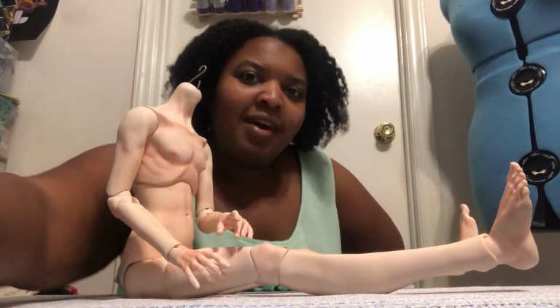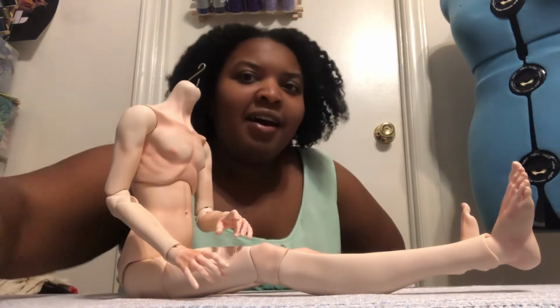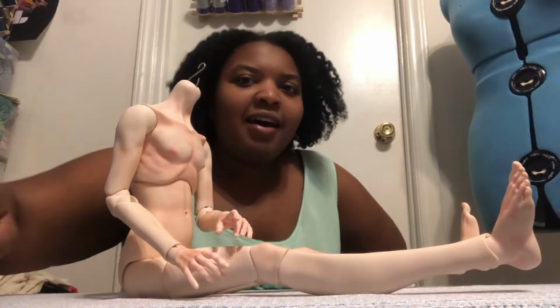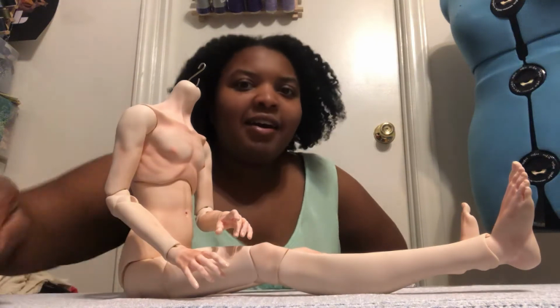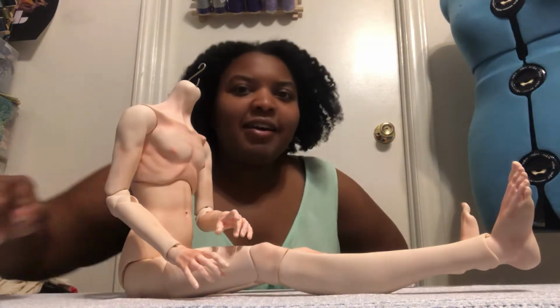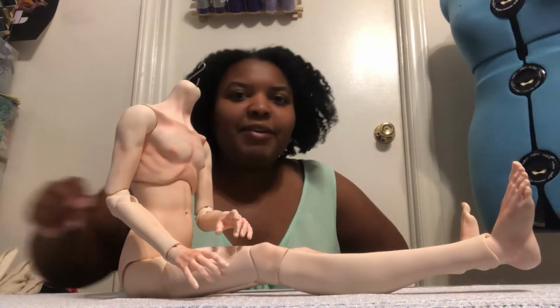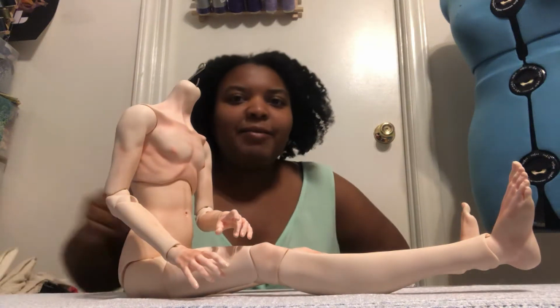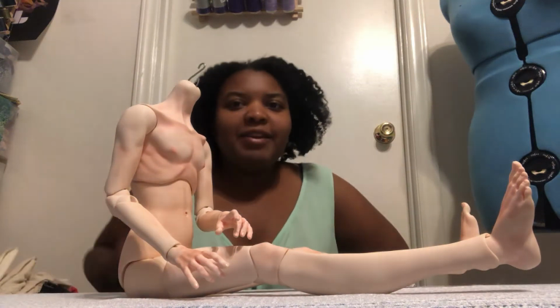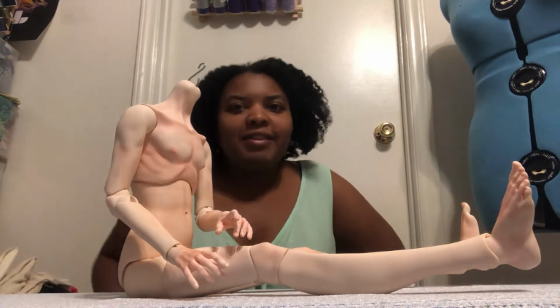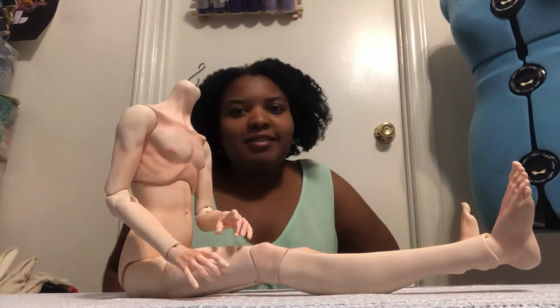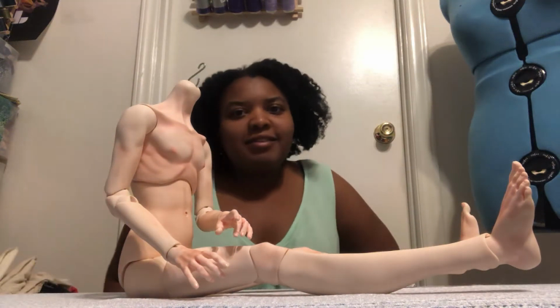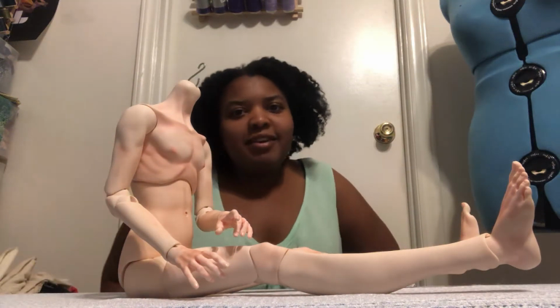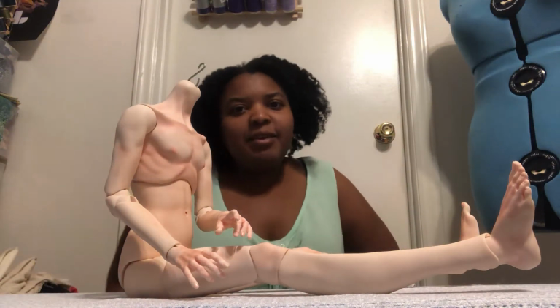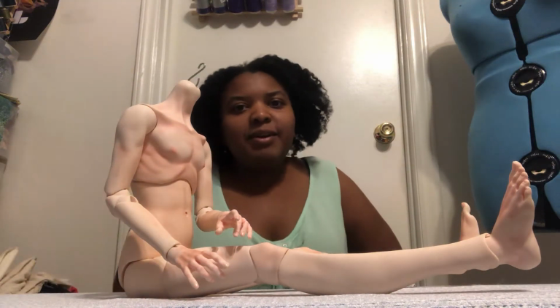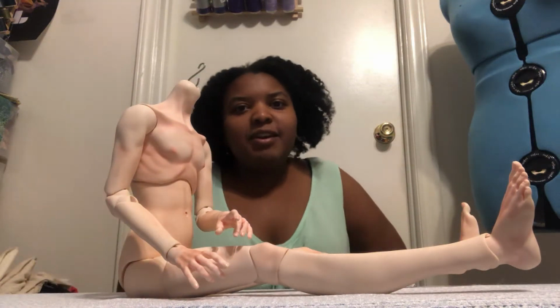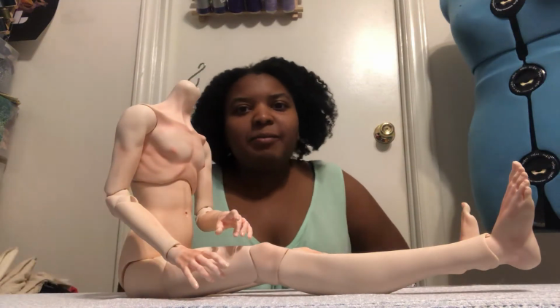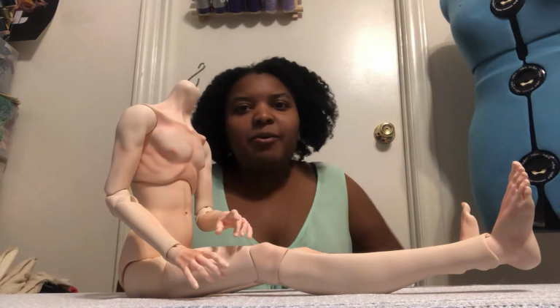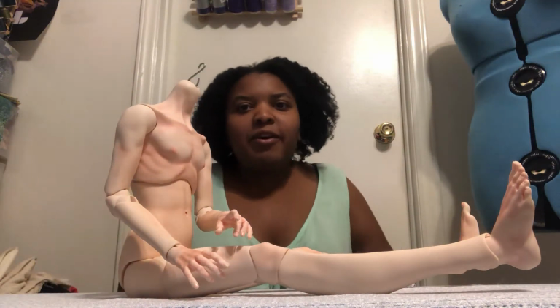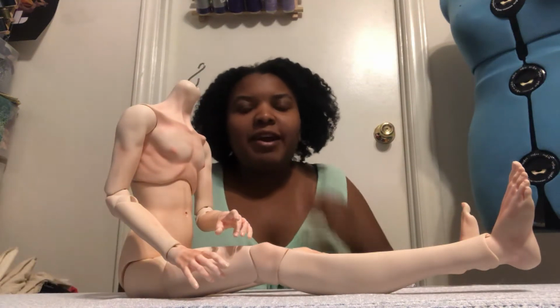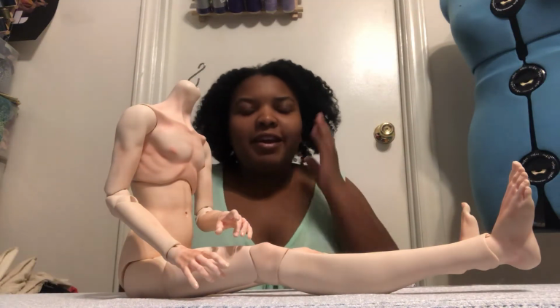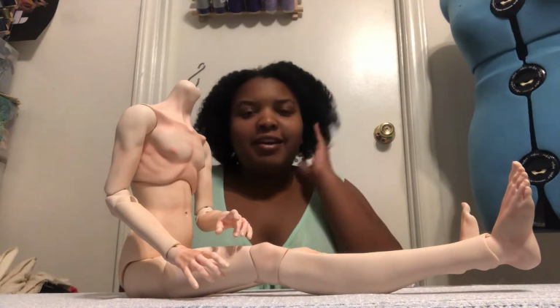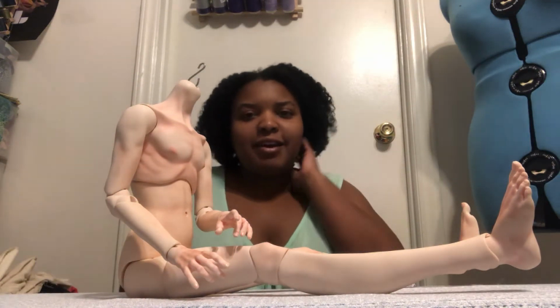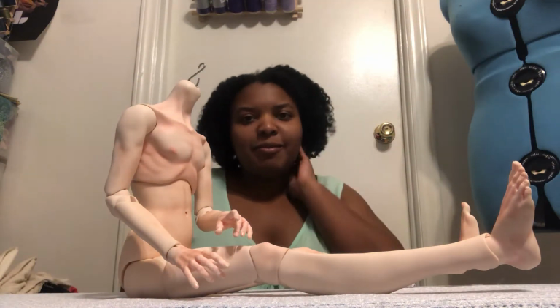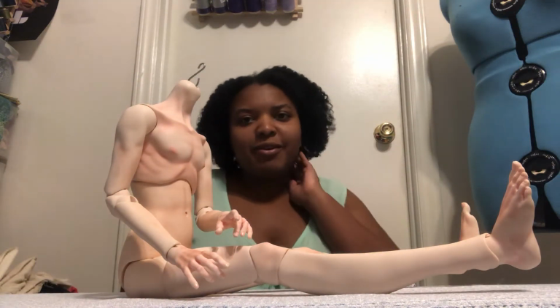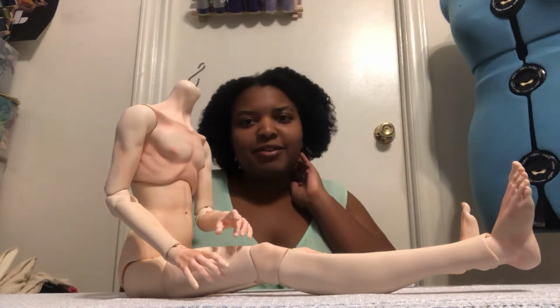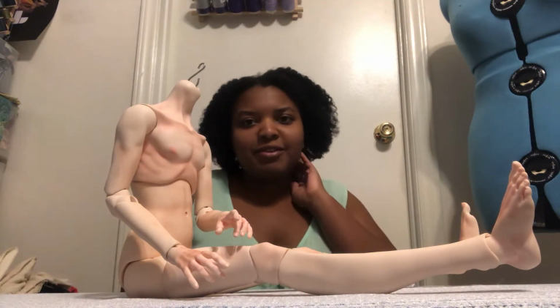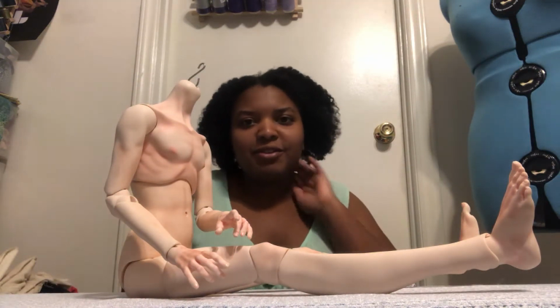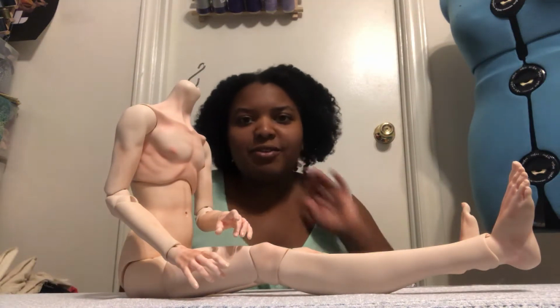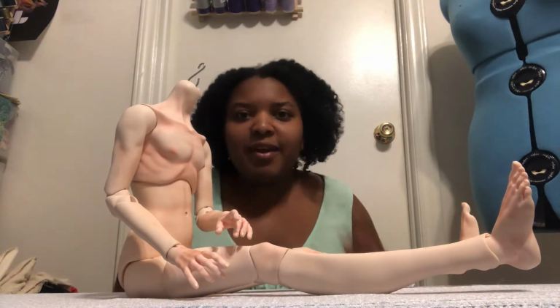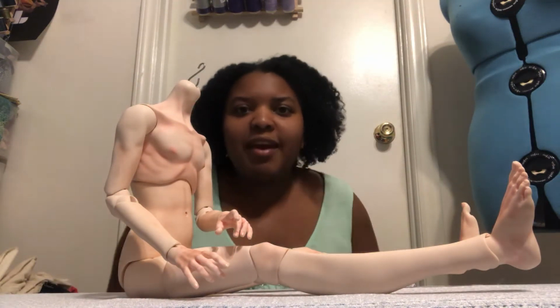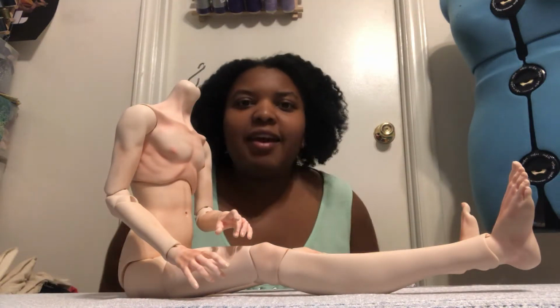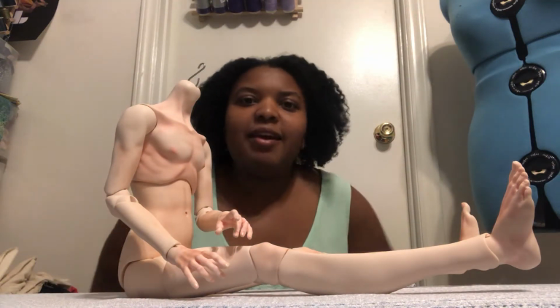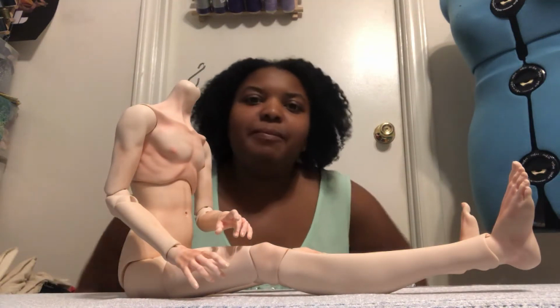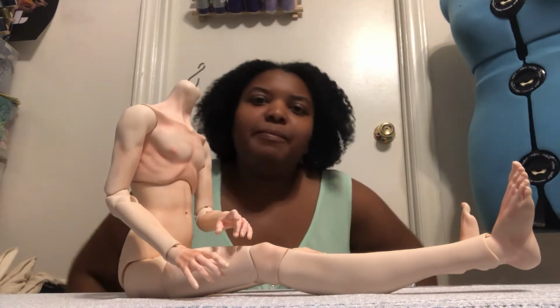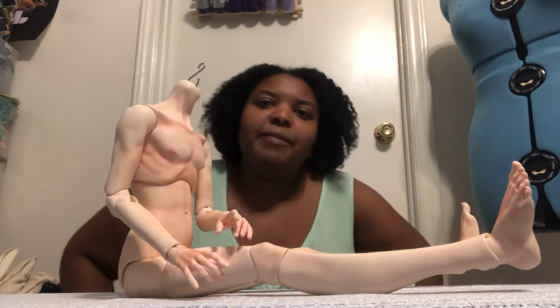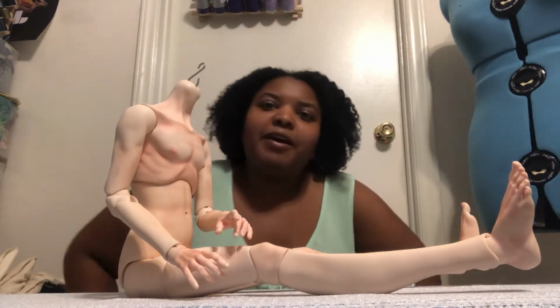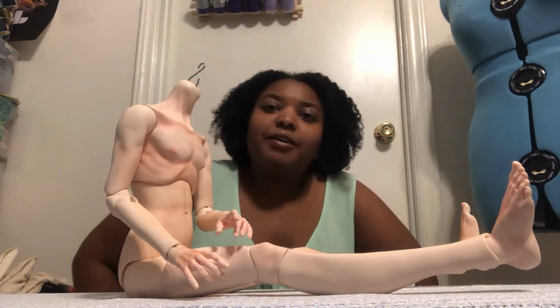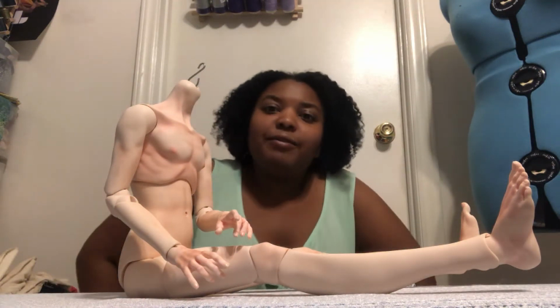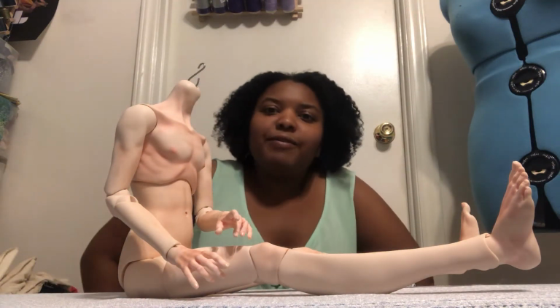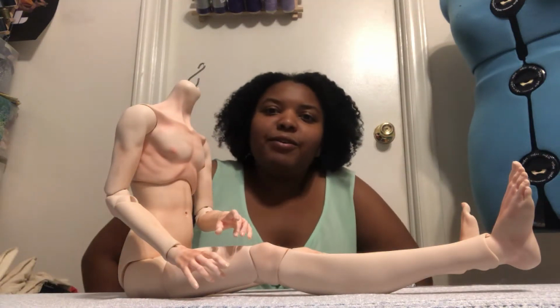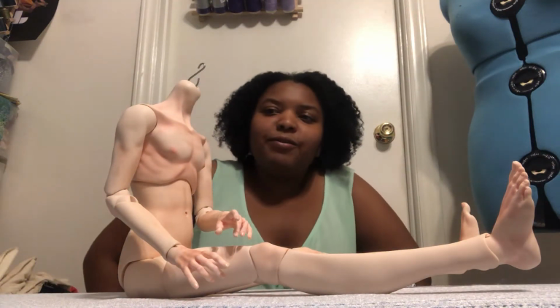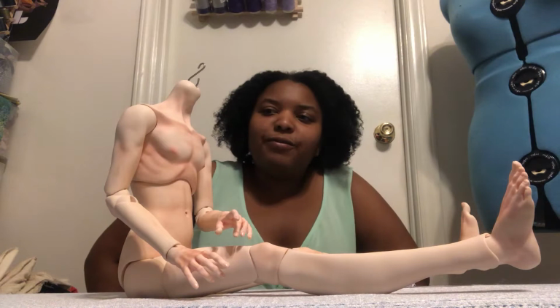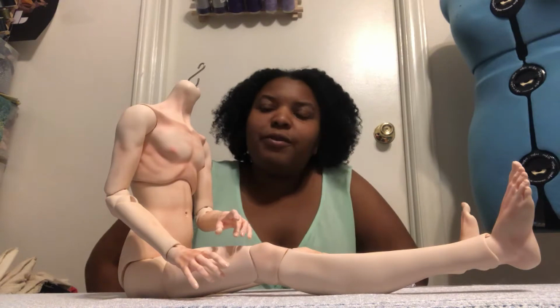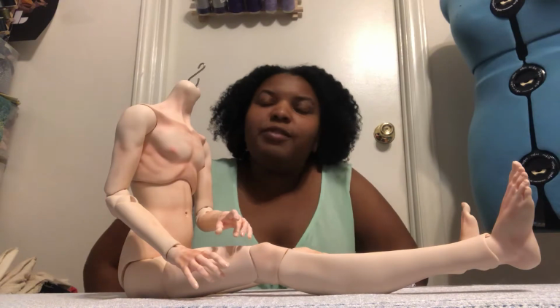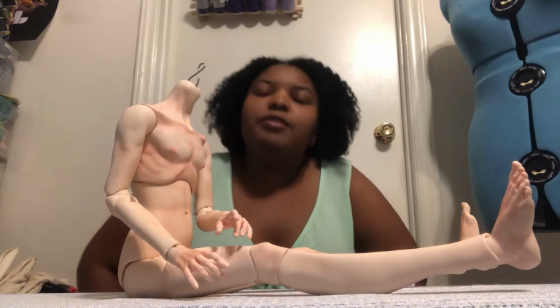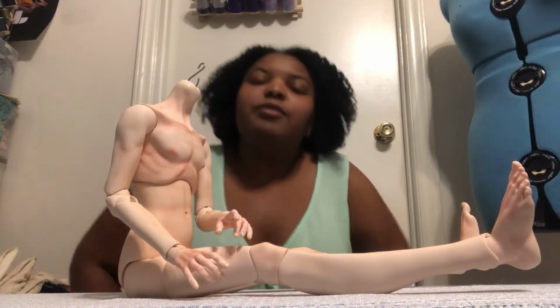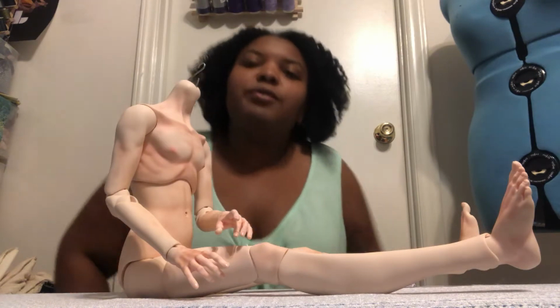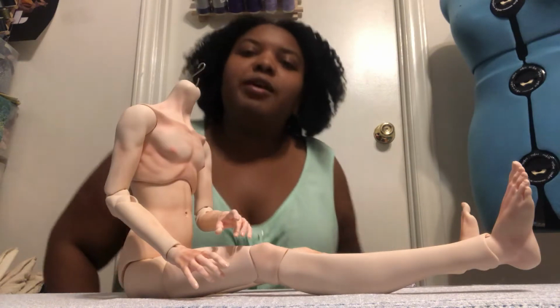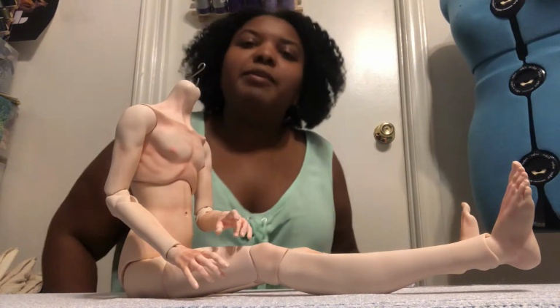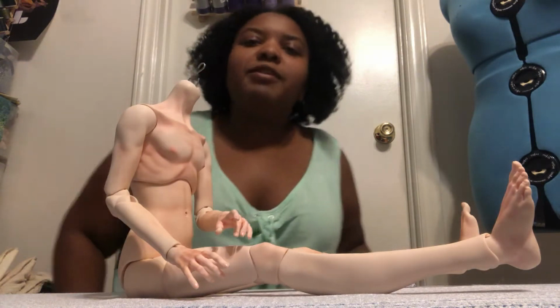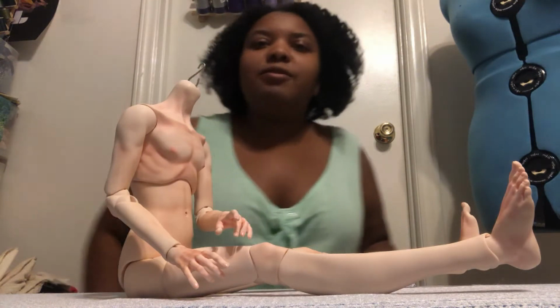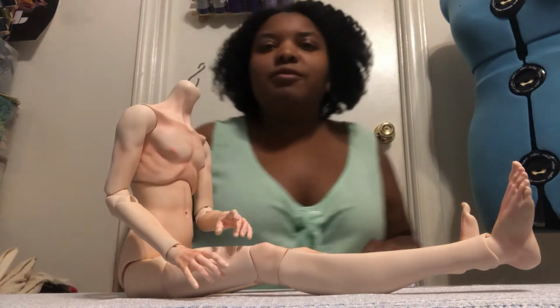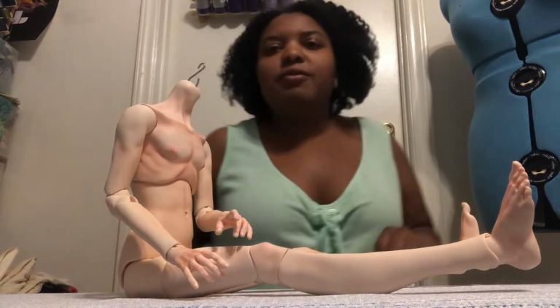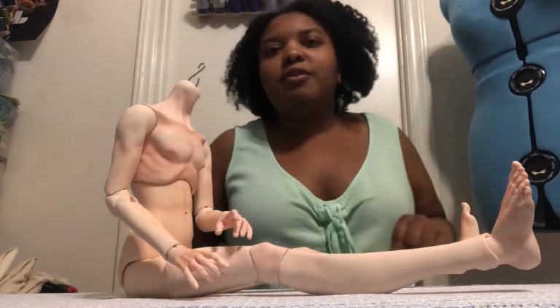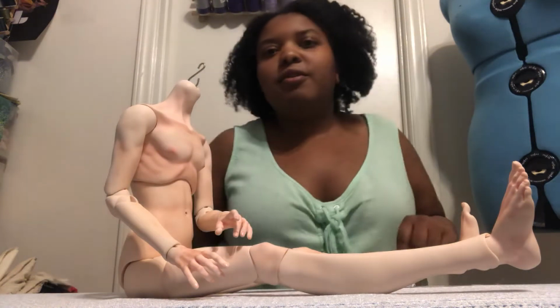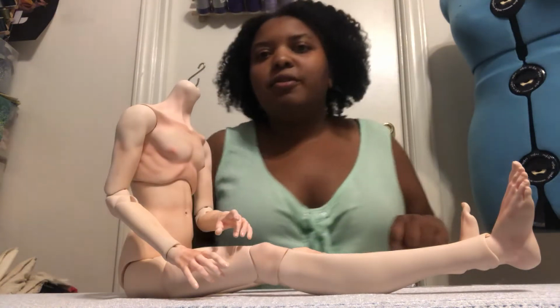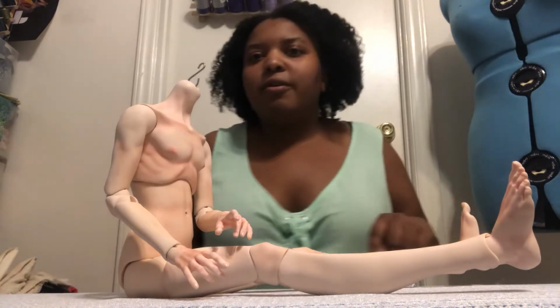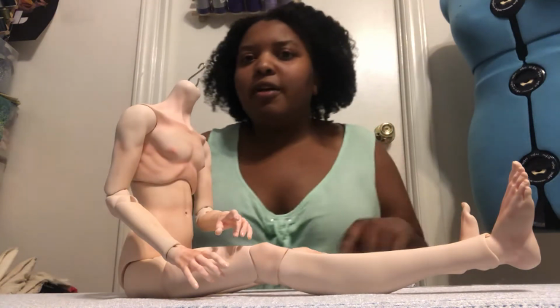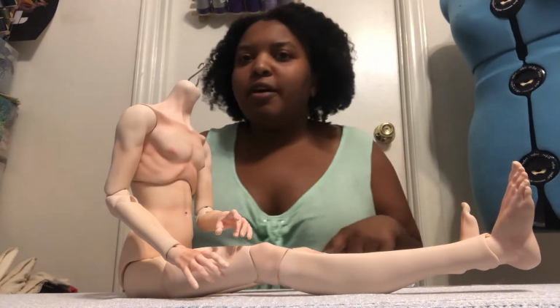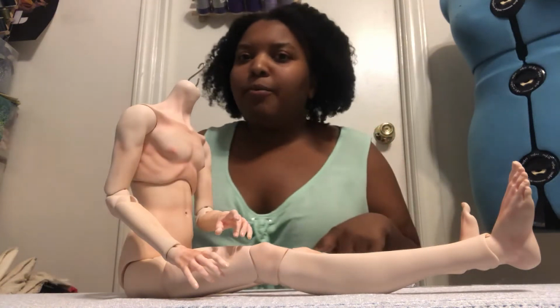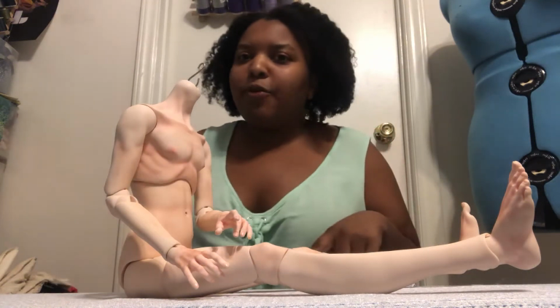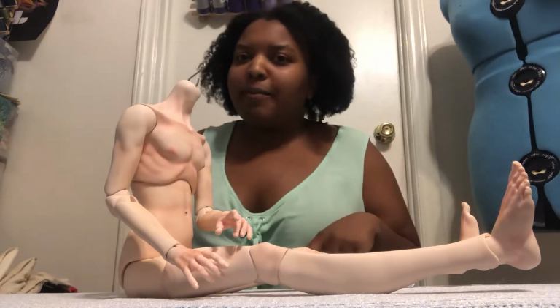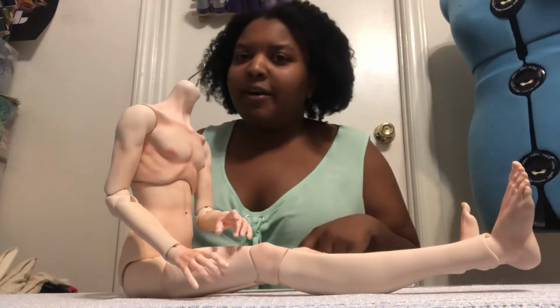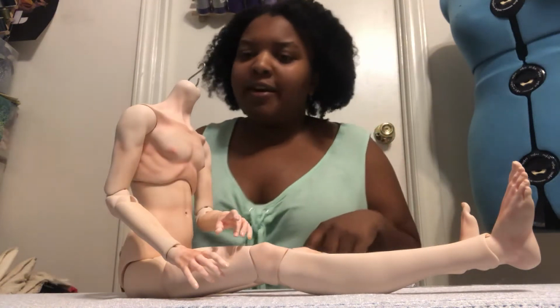Hi everyone, this is KiwiNinamori and I'm going to do a body review for the new Amadeus Studio Yolan Boy Body.